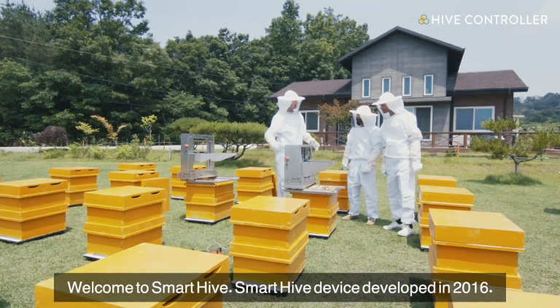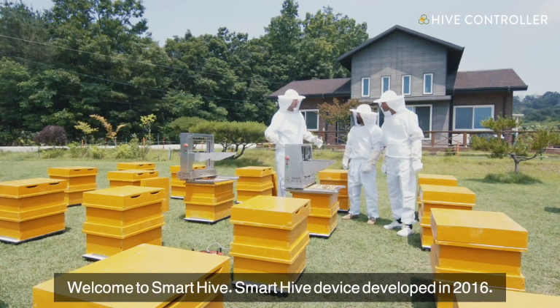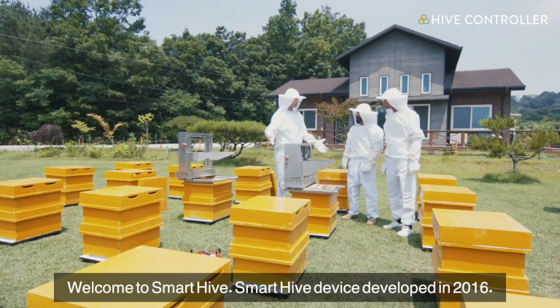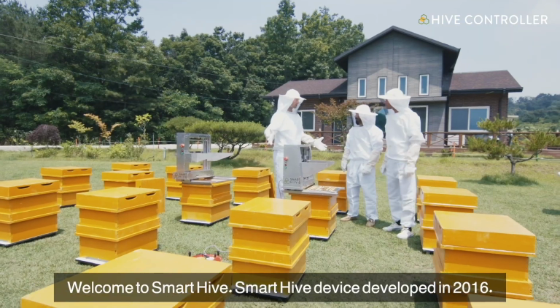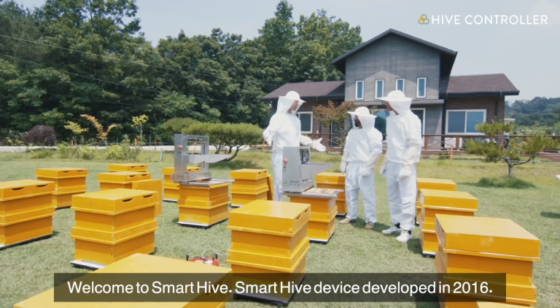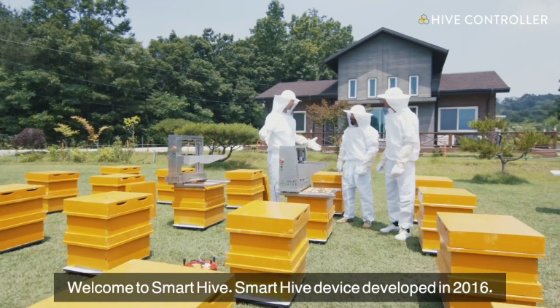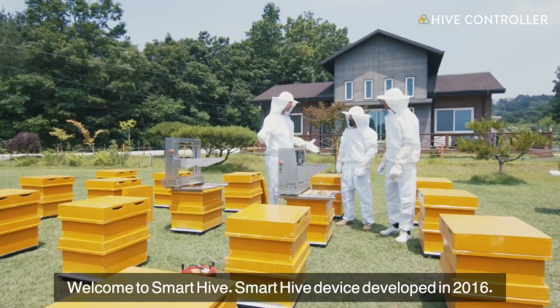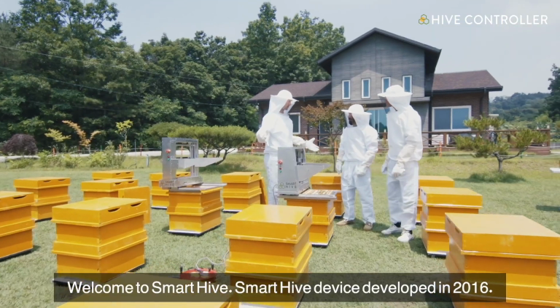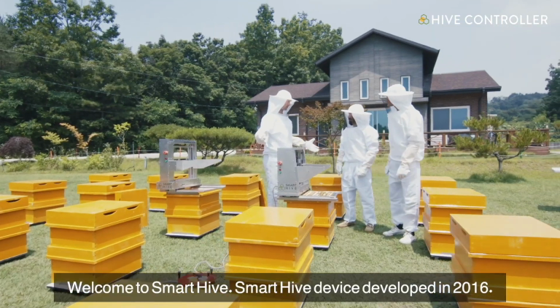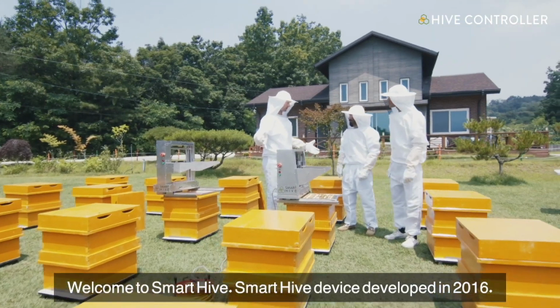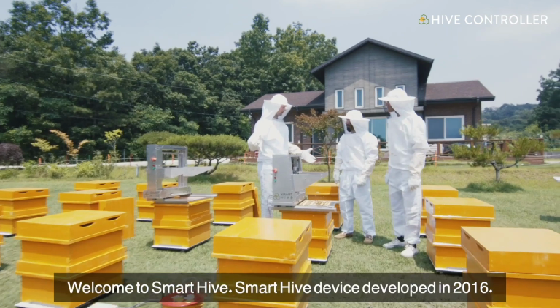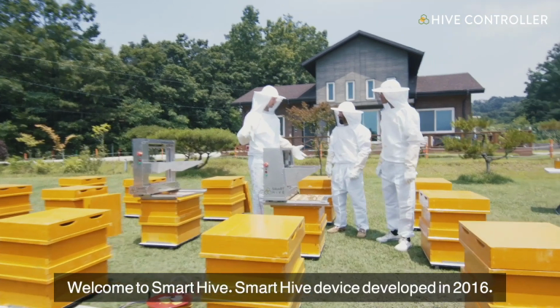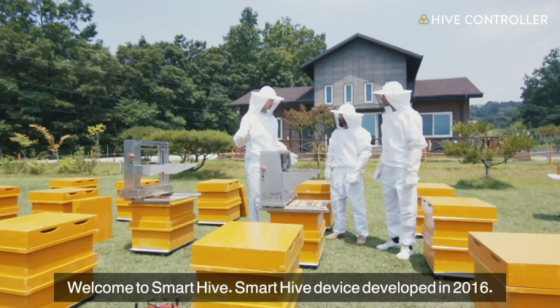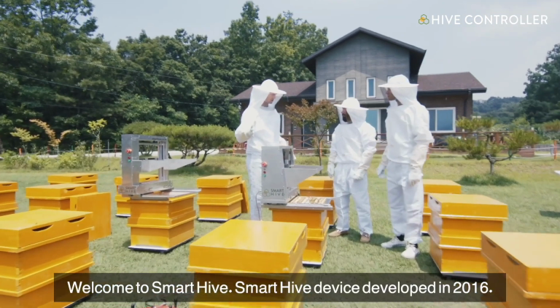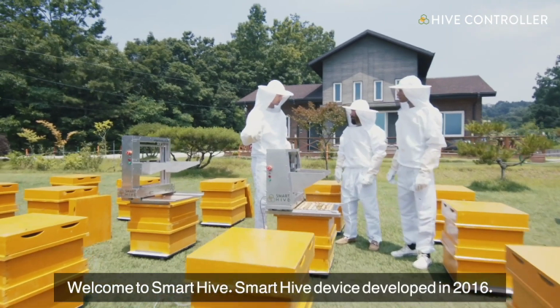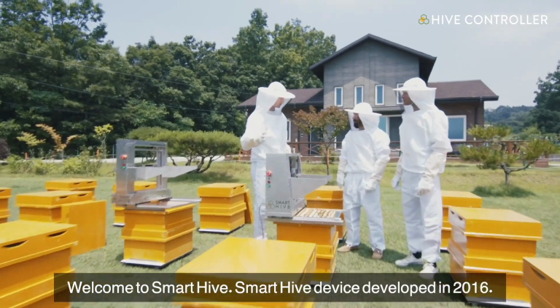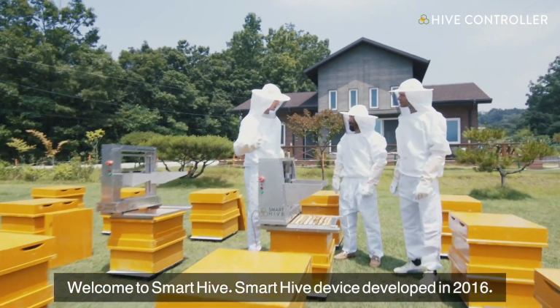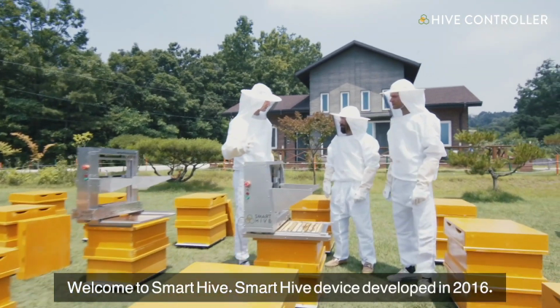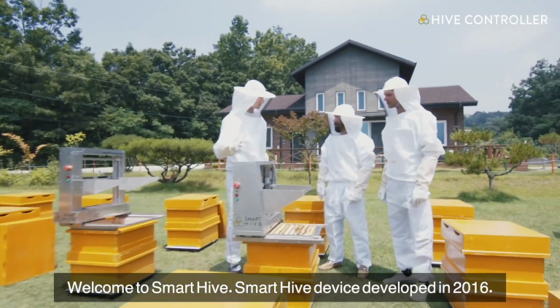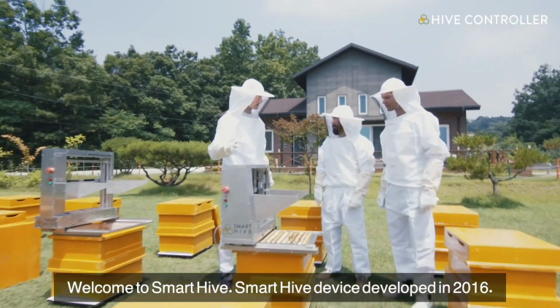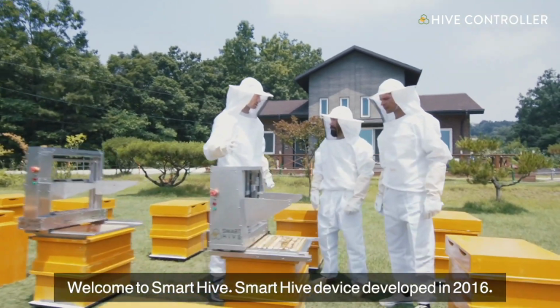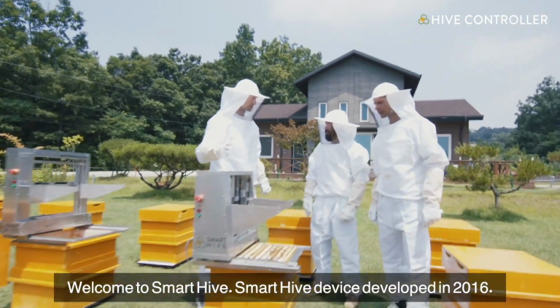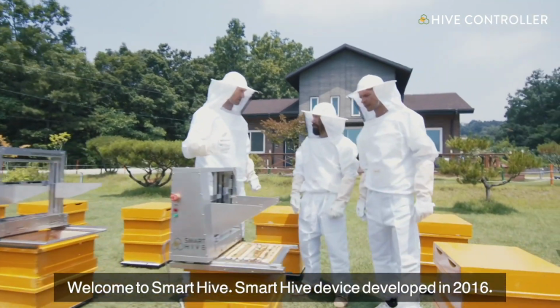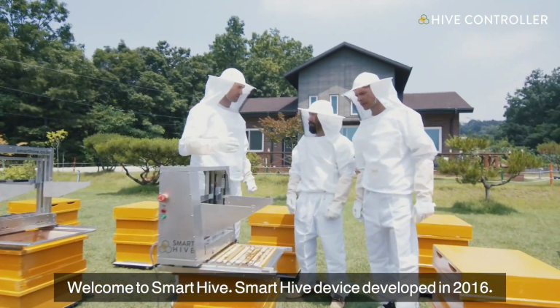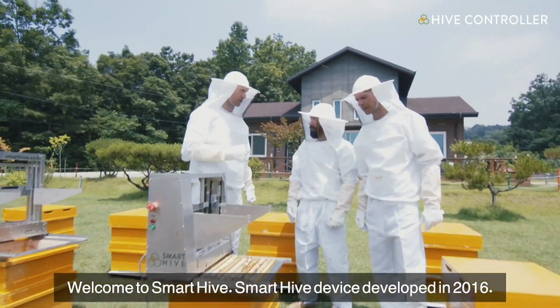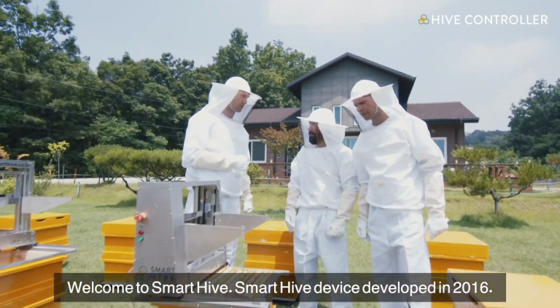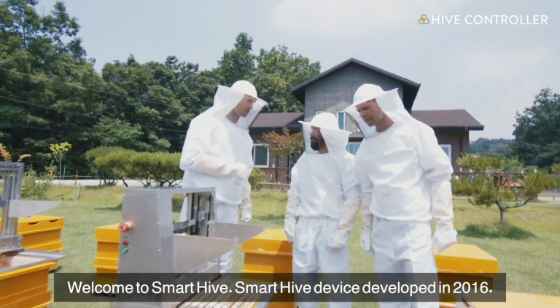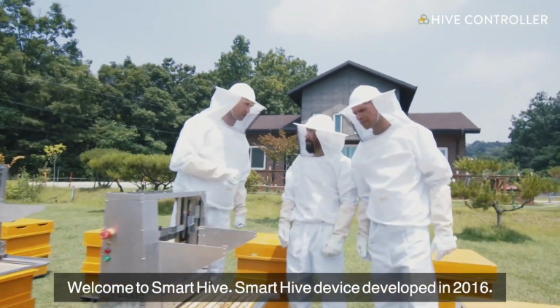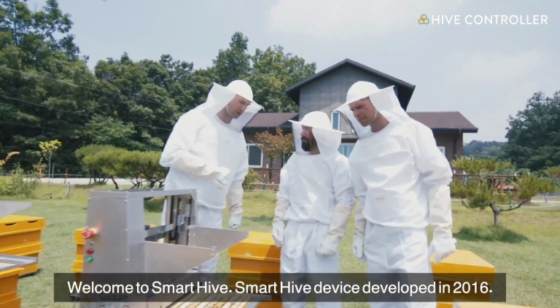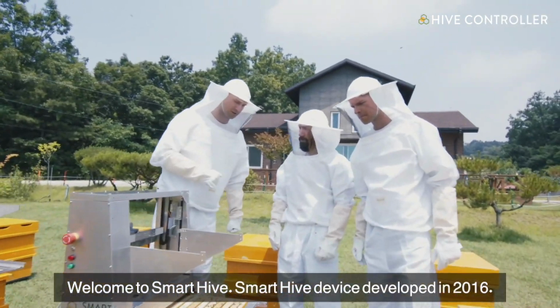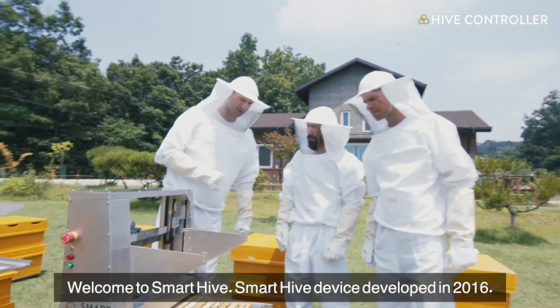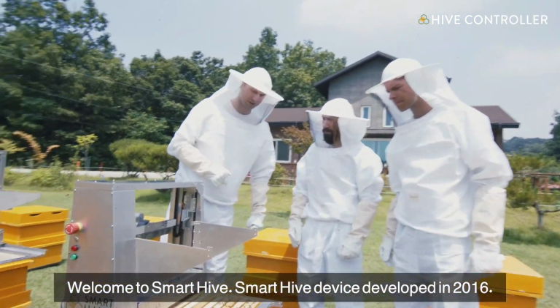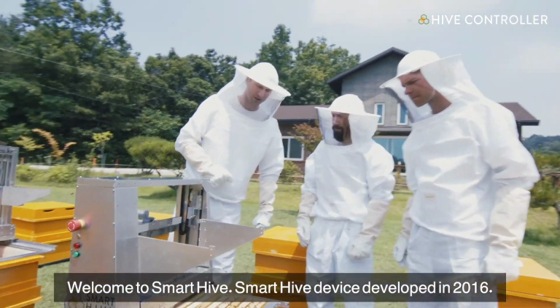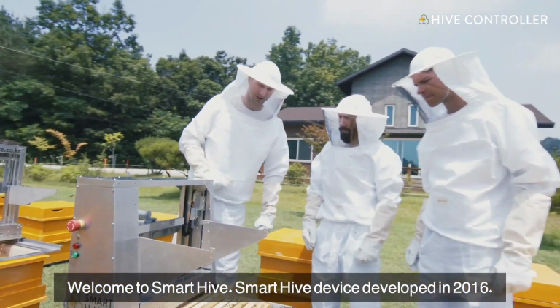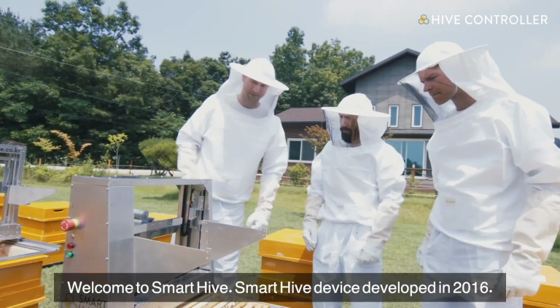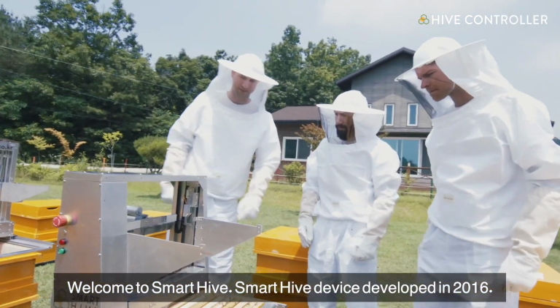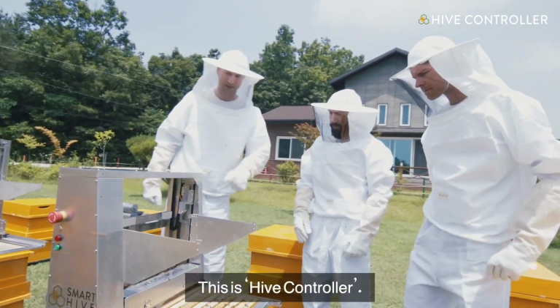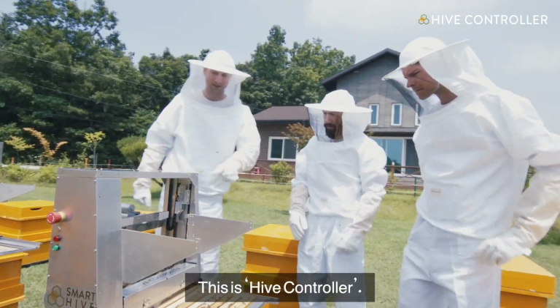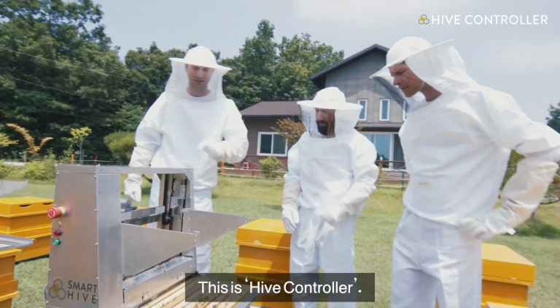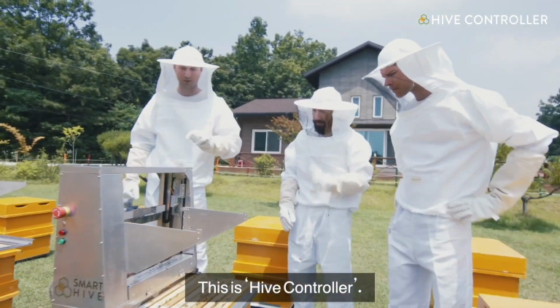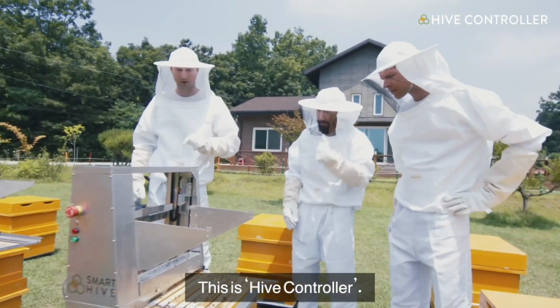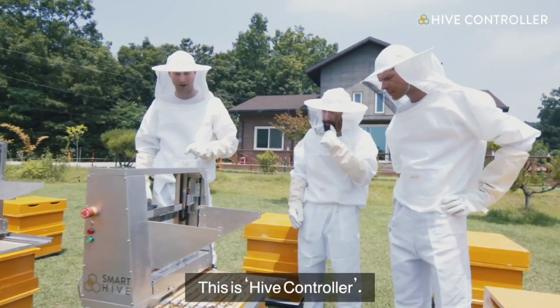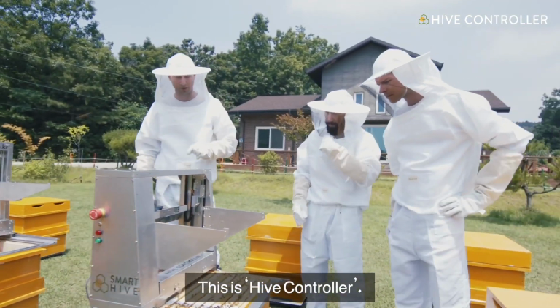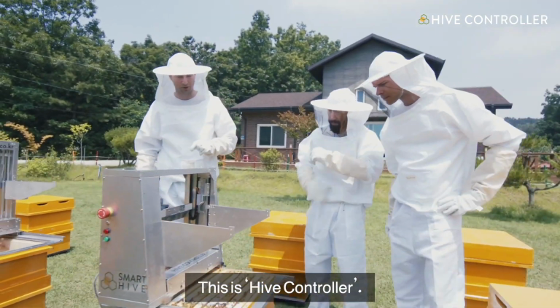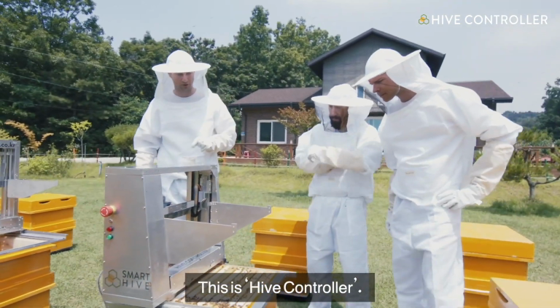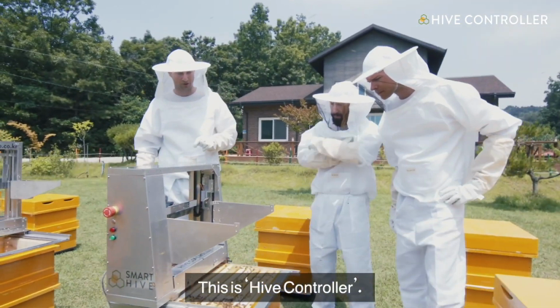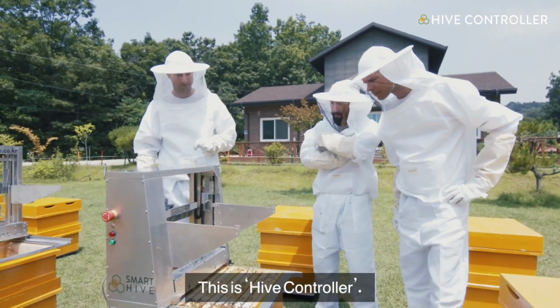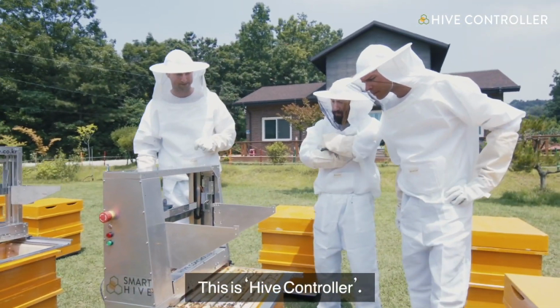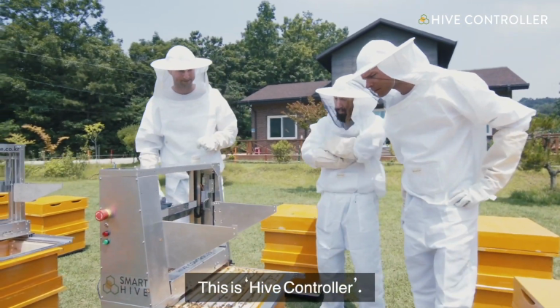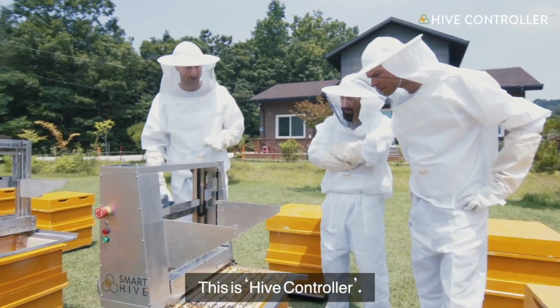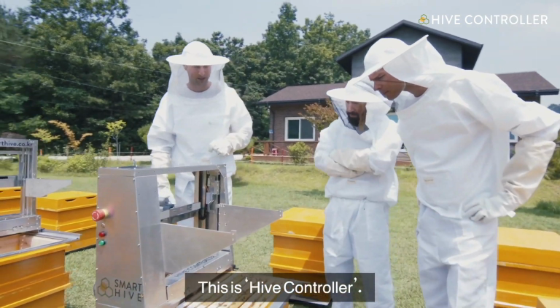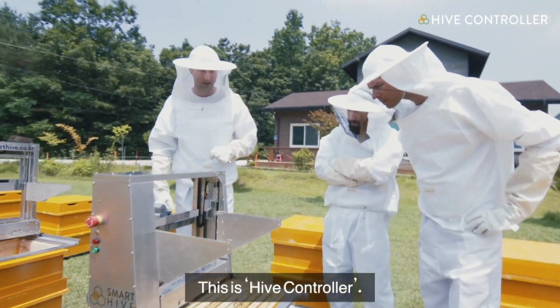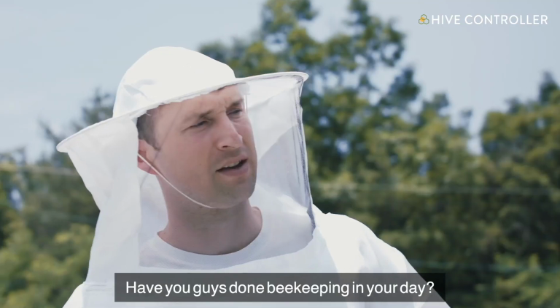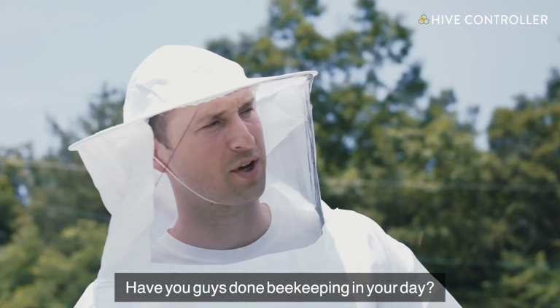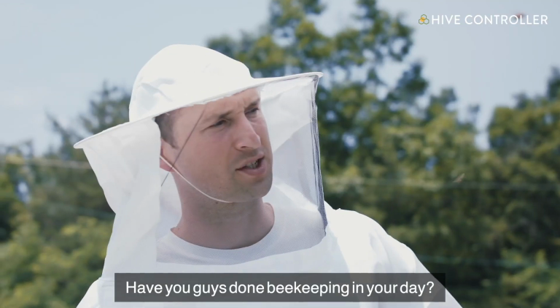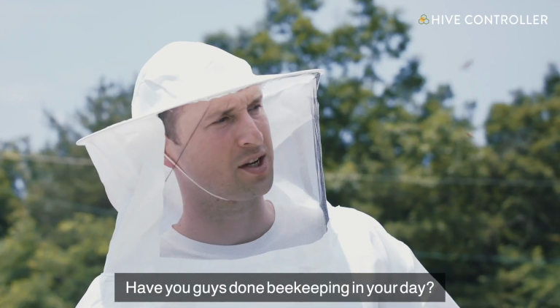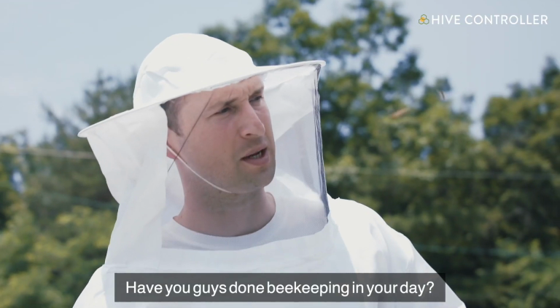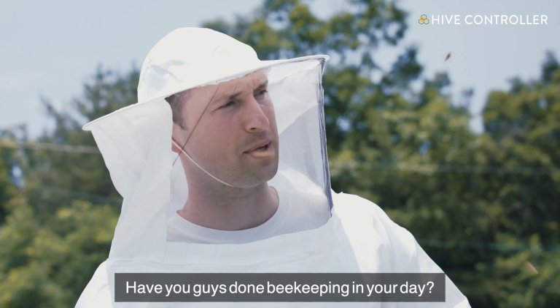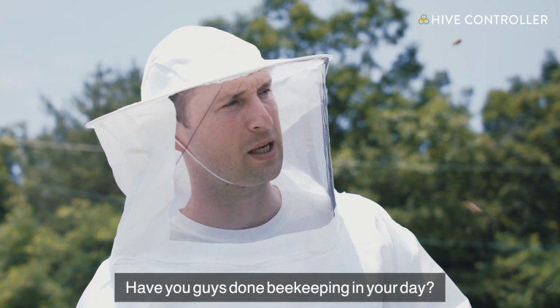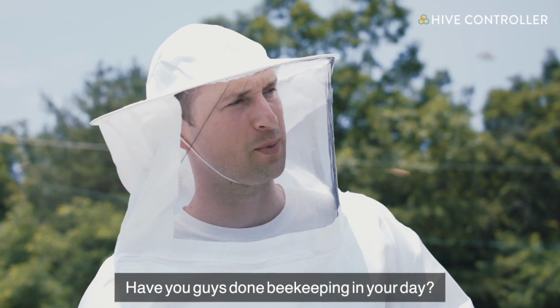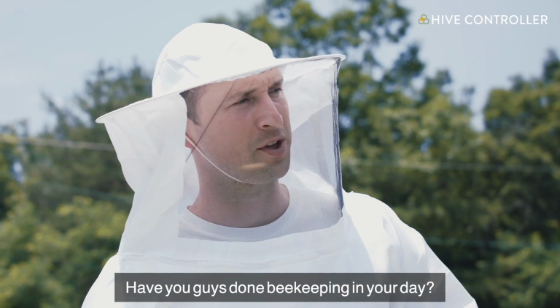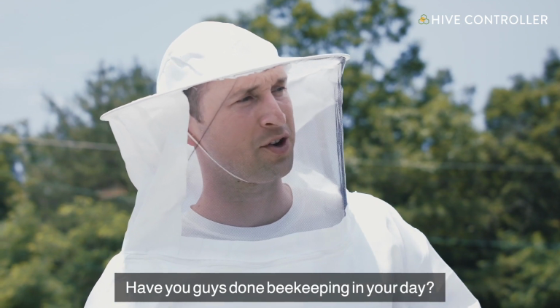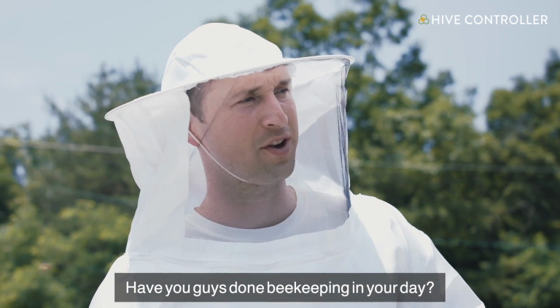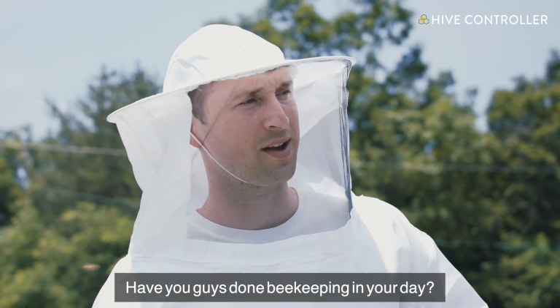What about the Smart Hive? Smart Hive in 2016. This is Smart Hive in 2017. Have you guys done any beekeeping in your day?